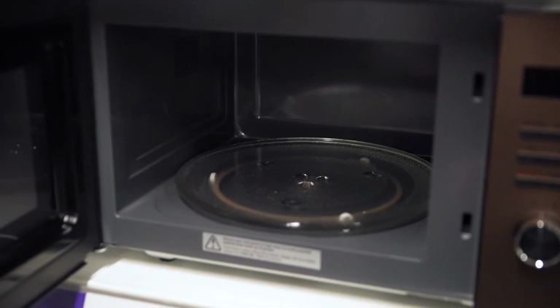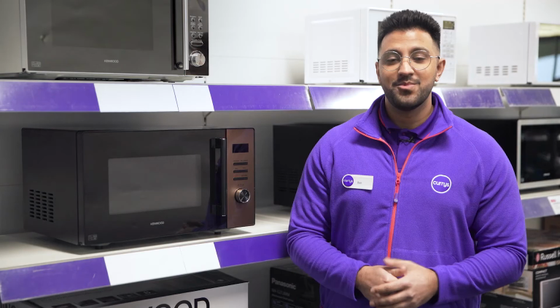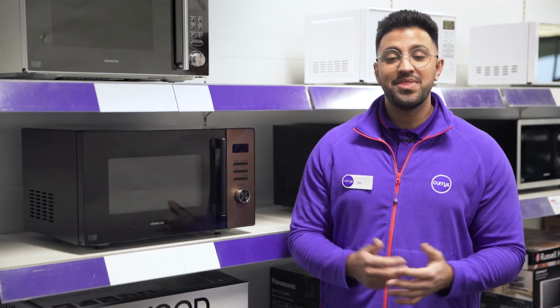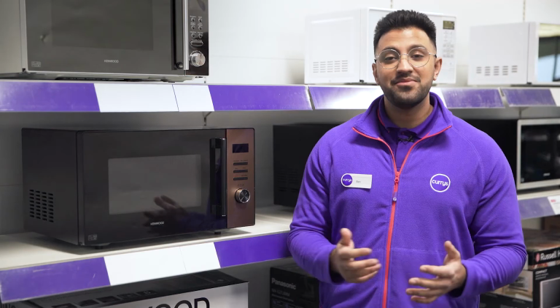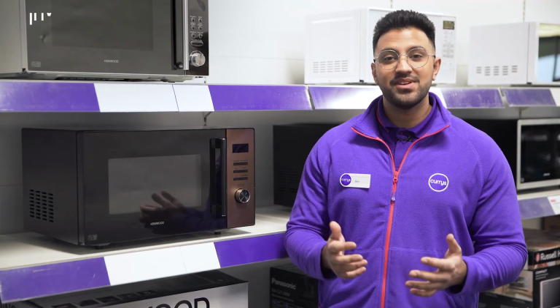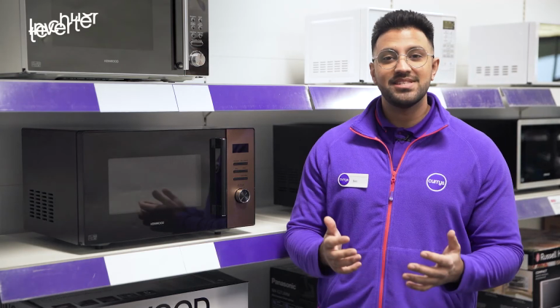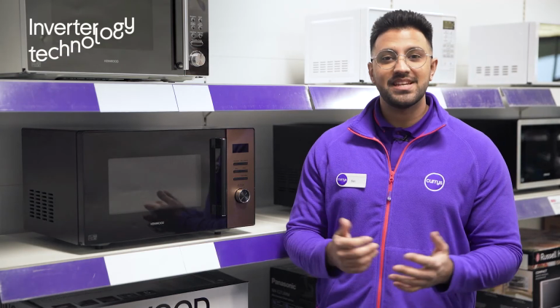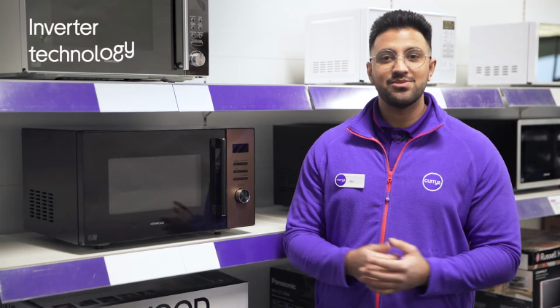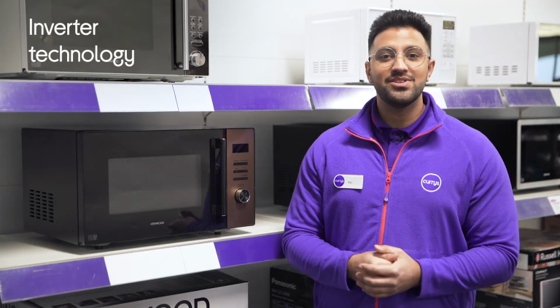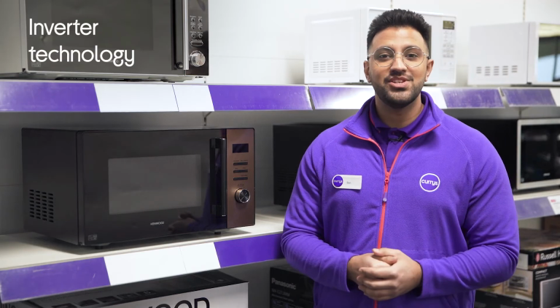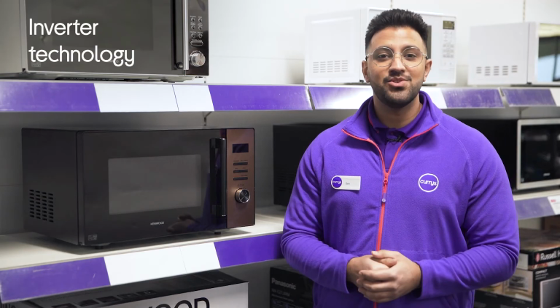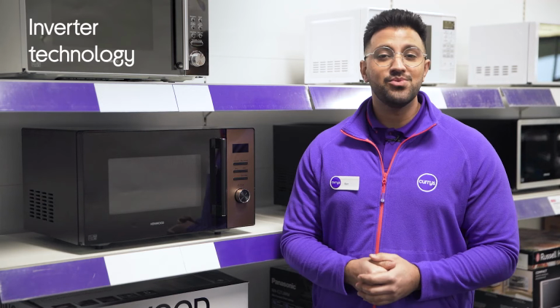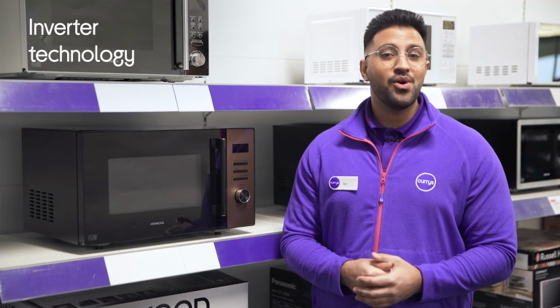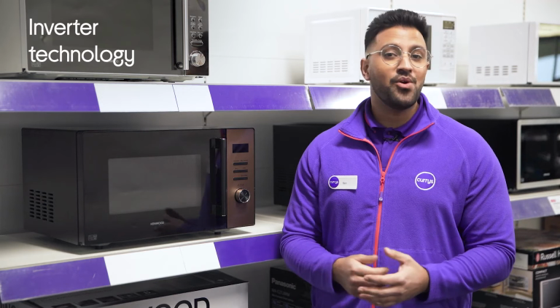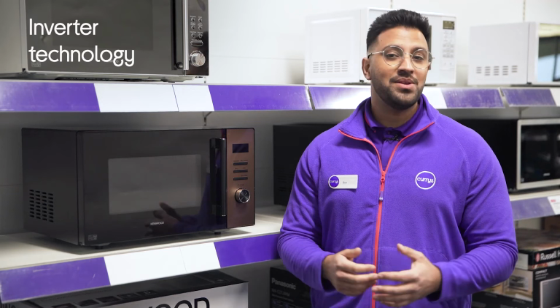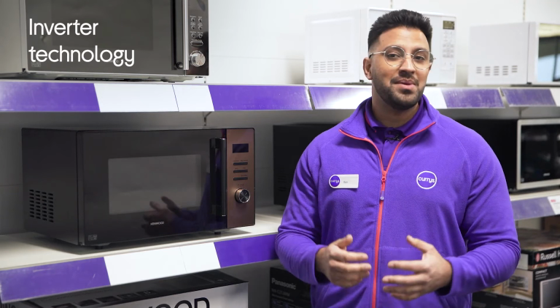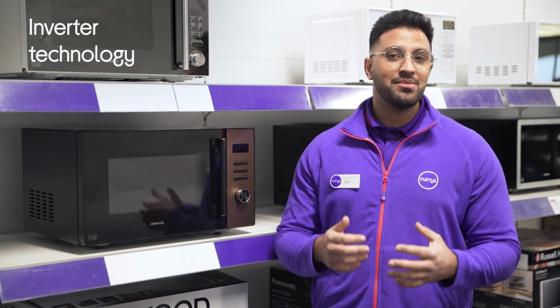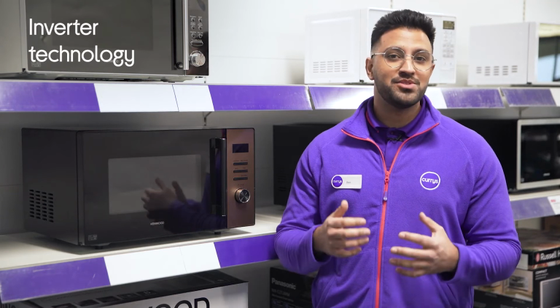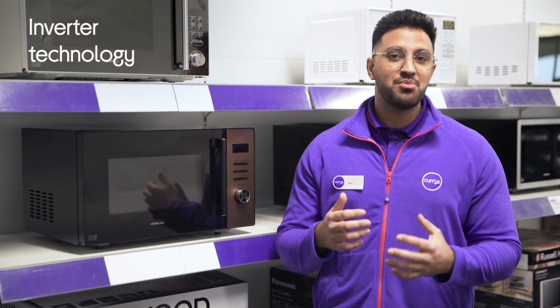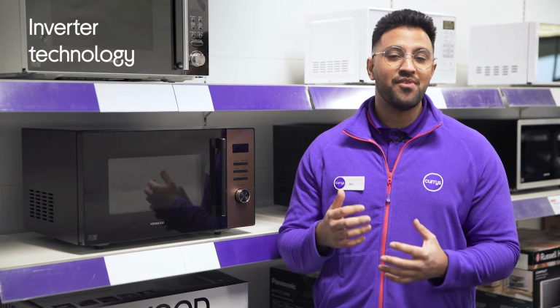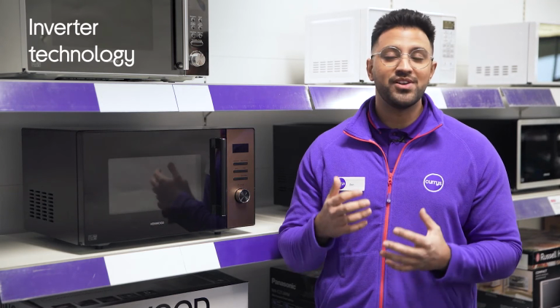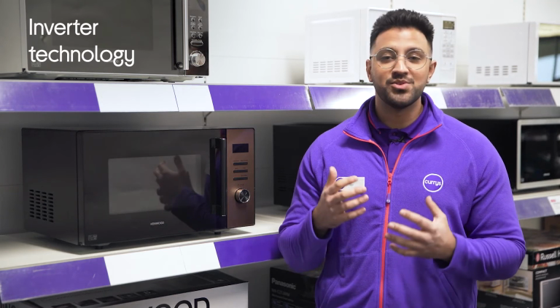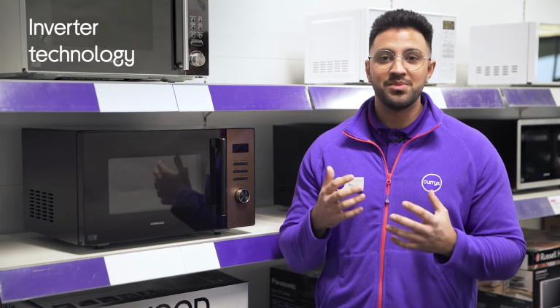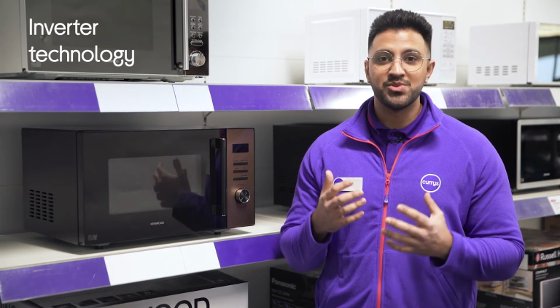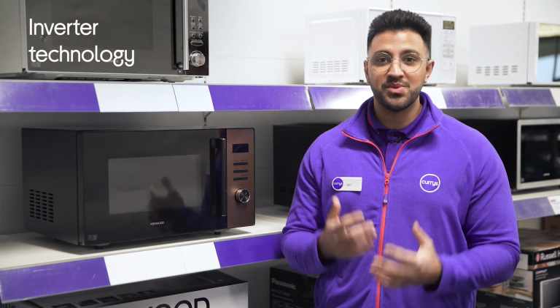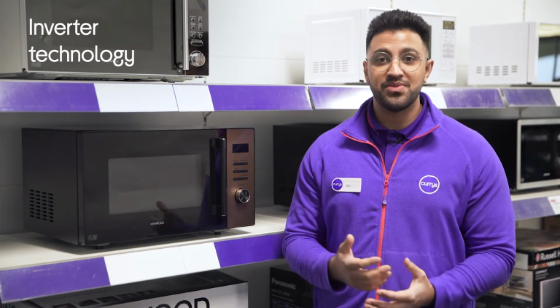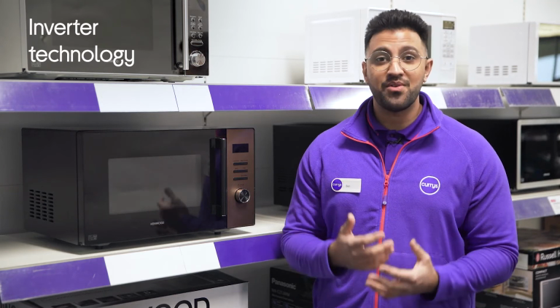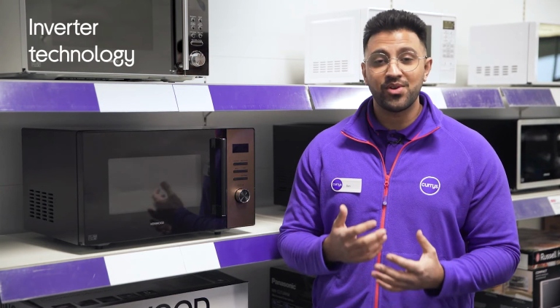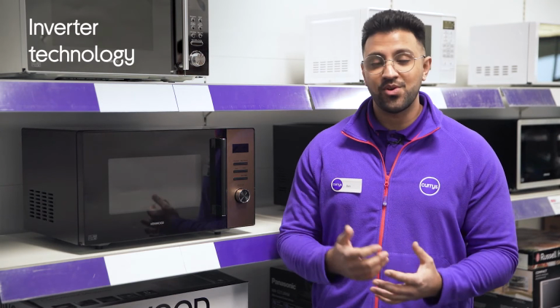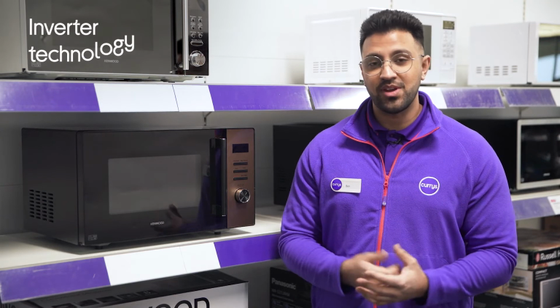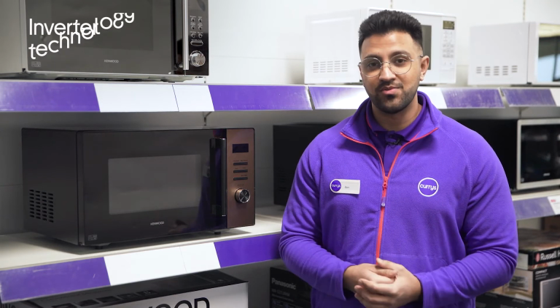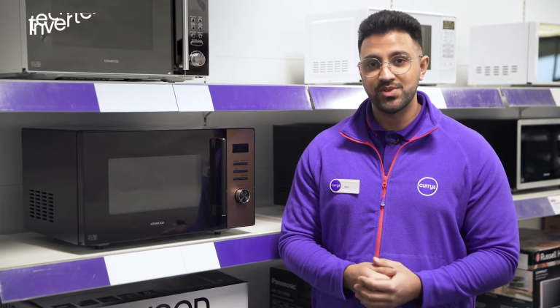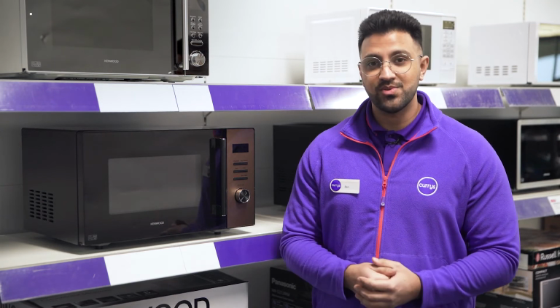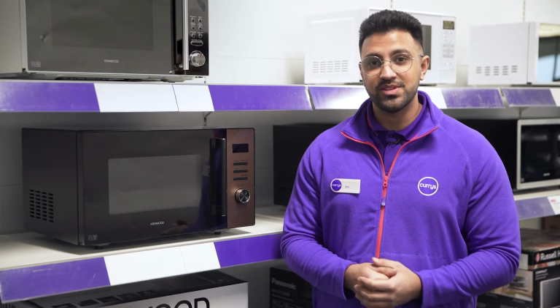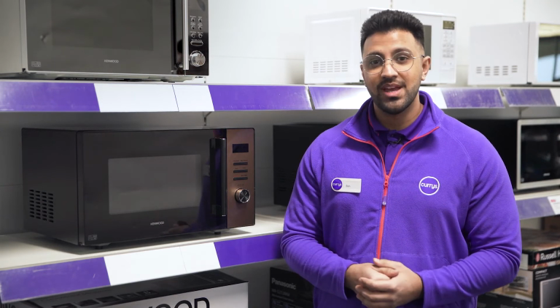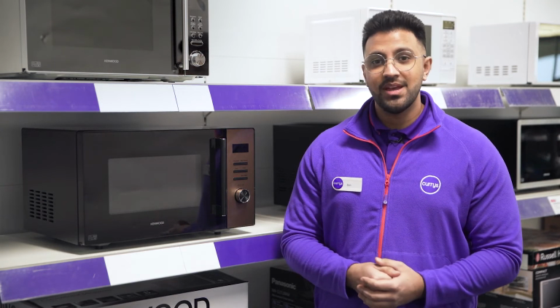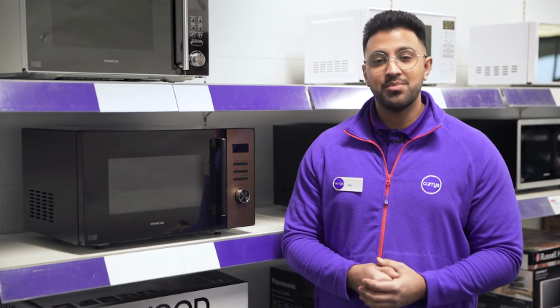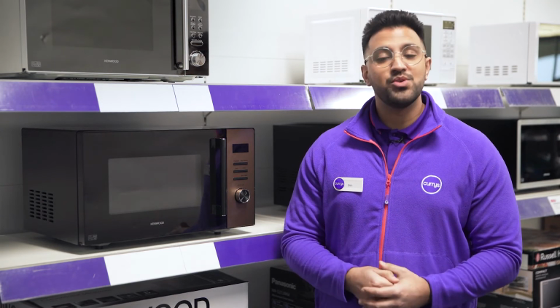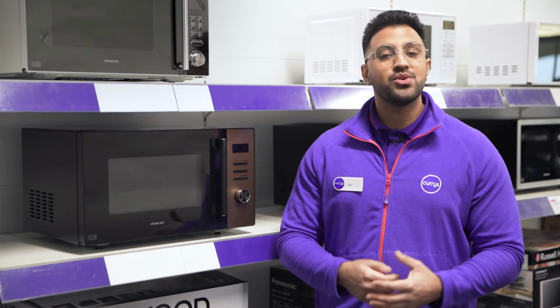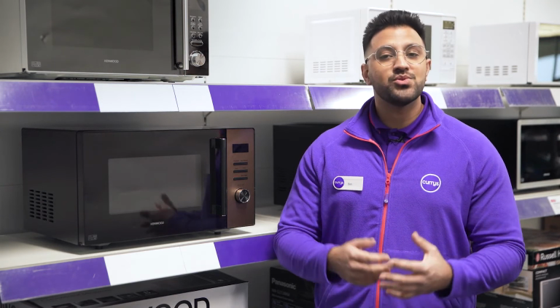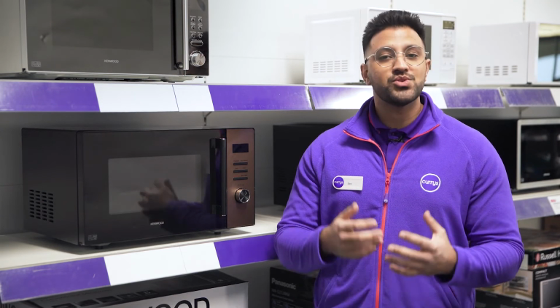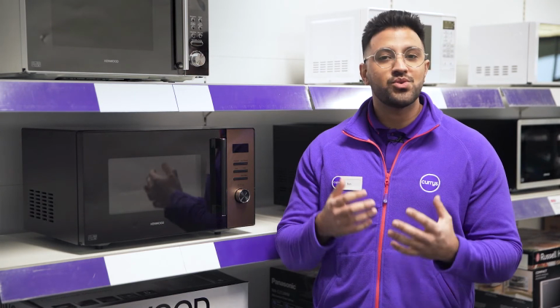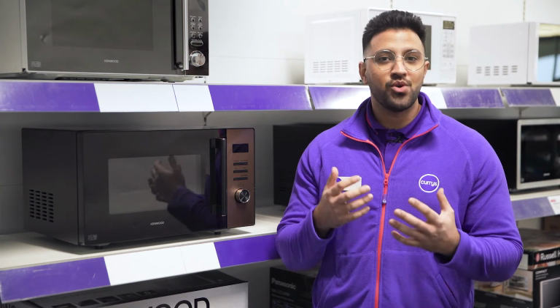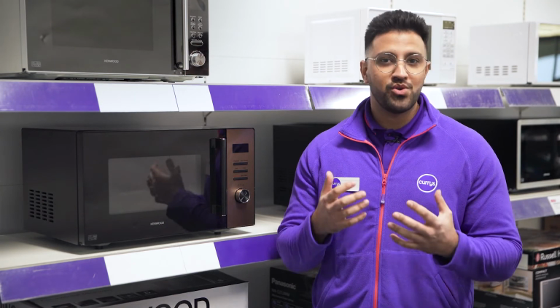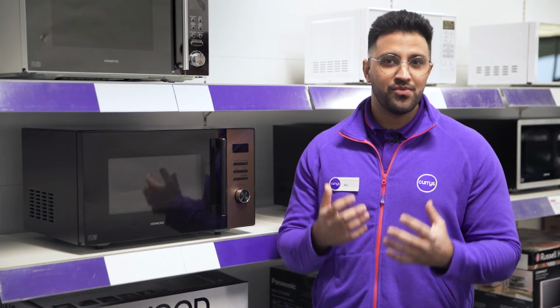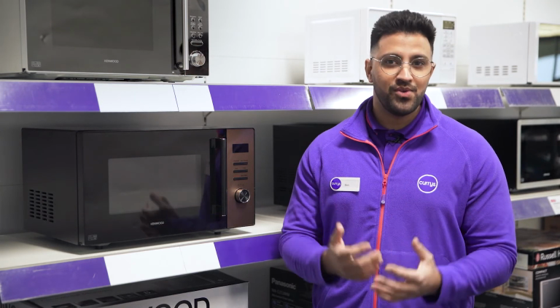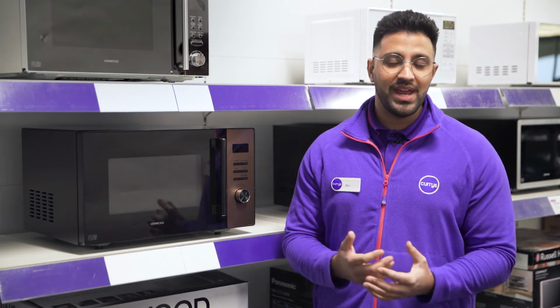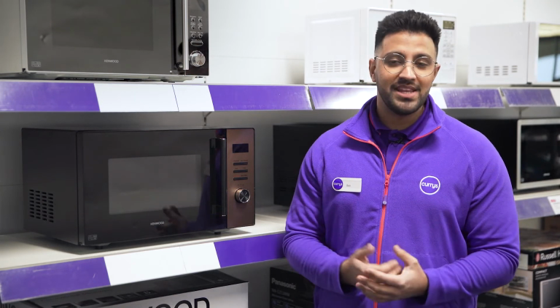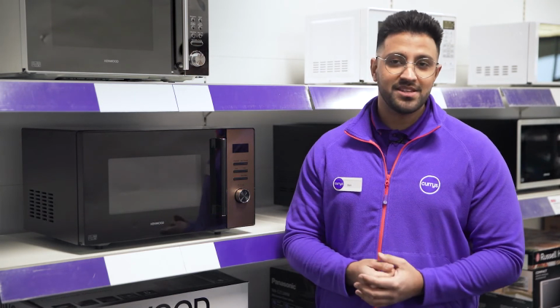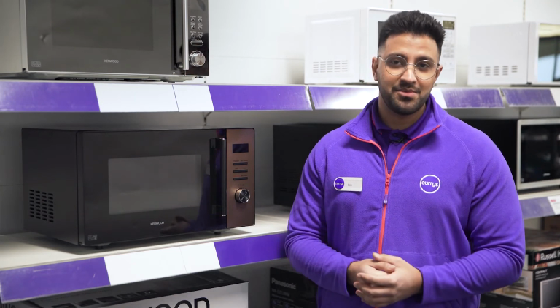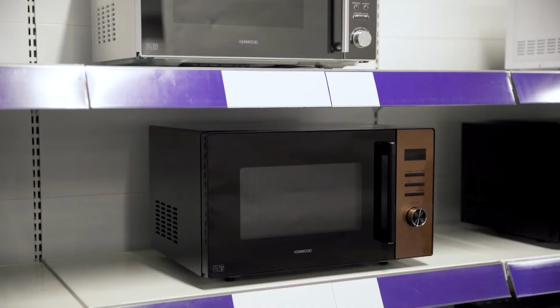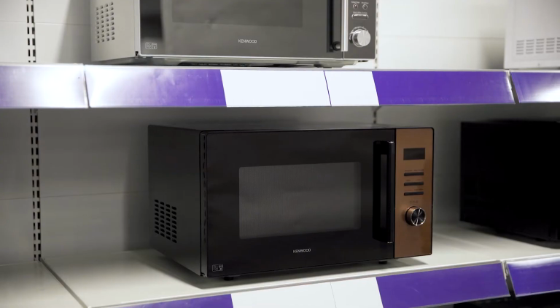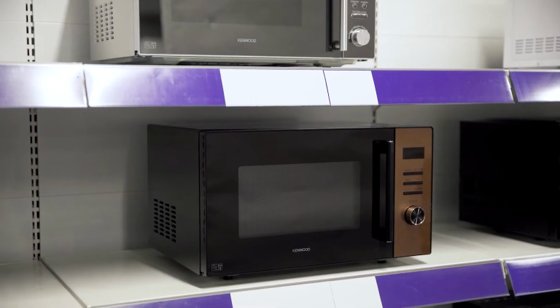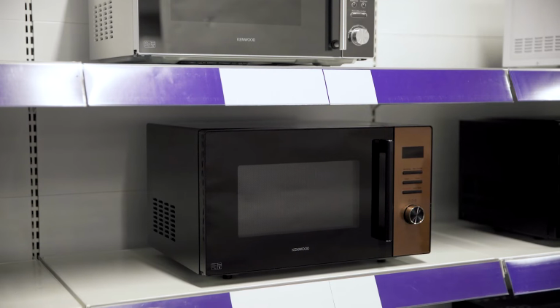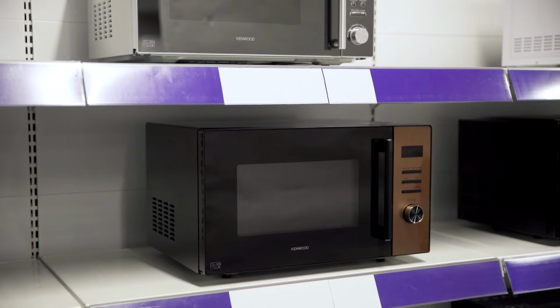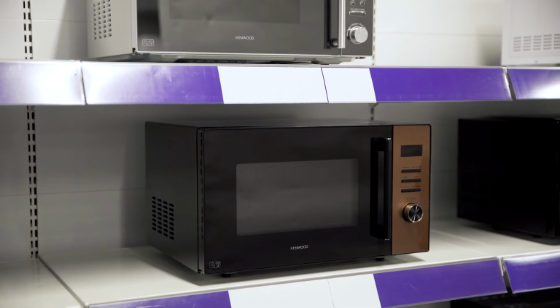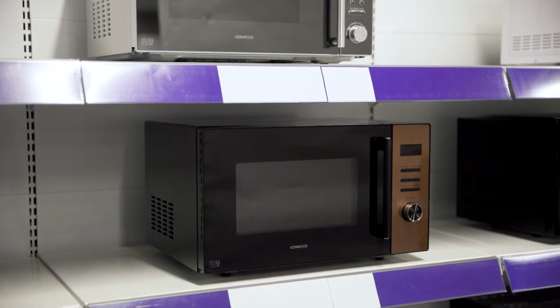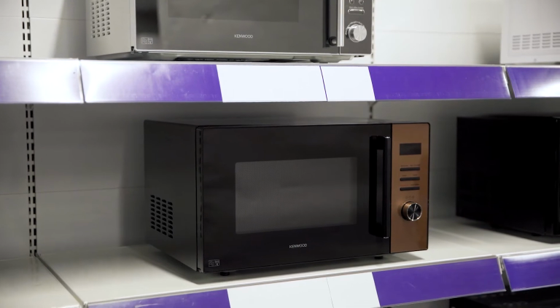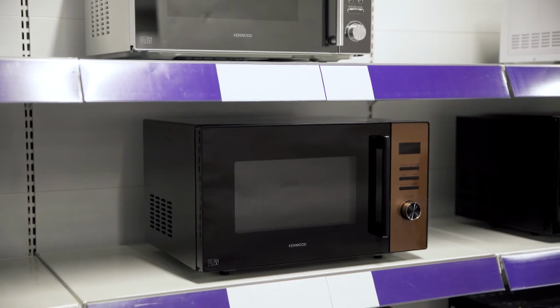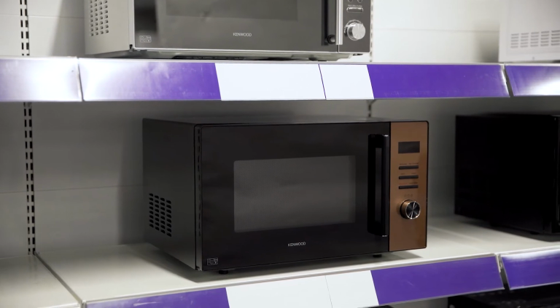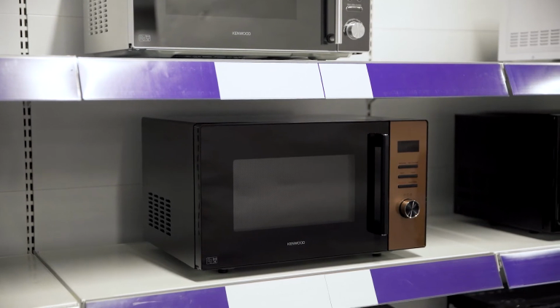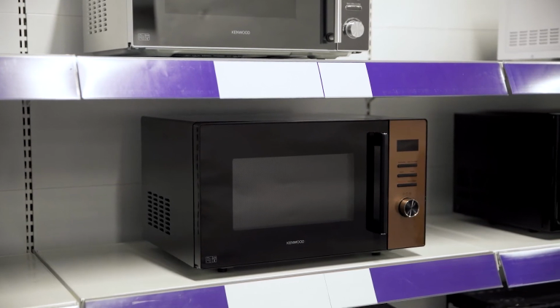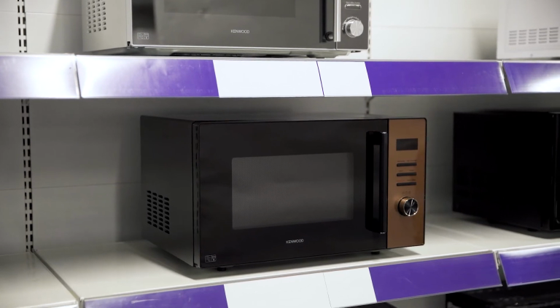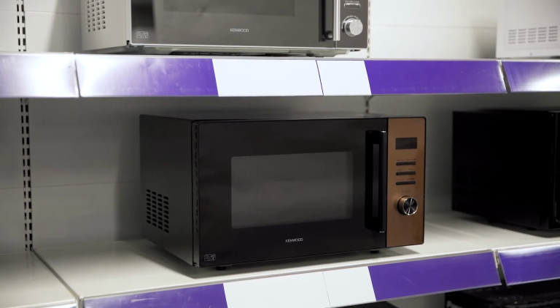With inverter technology you'll not only be able to provide your meals with thorough cooking results, but you can also cook your food any time of the day as it stays quiet during cooking.